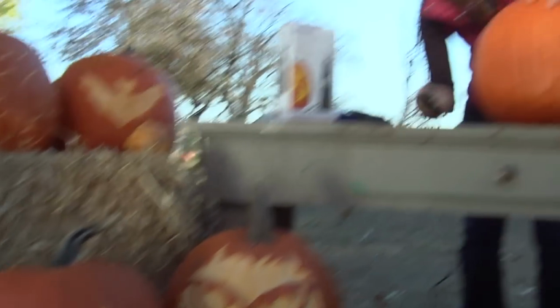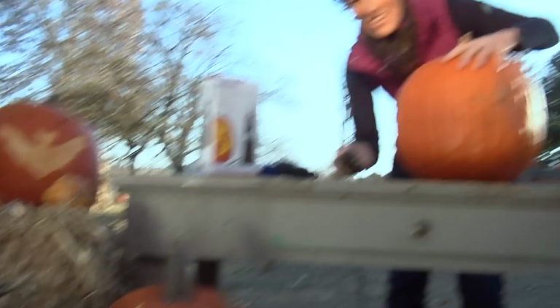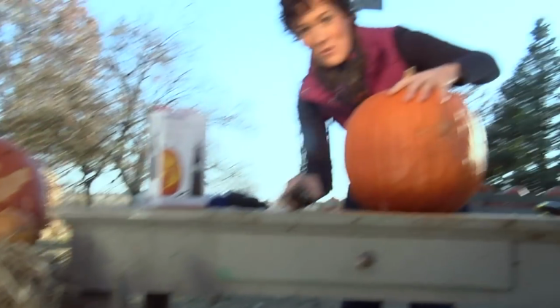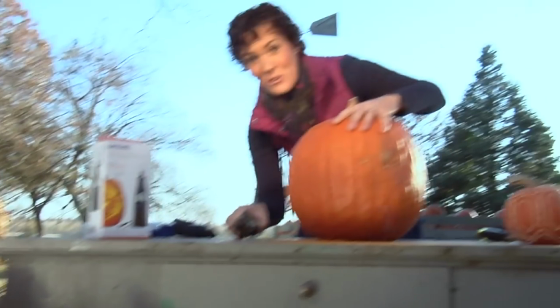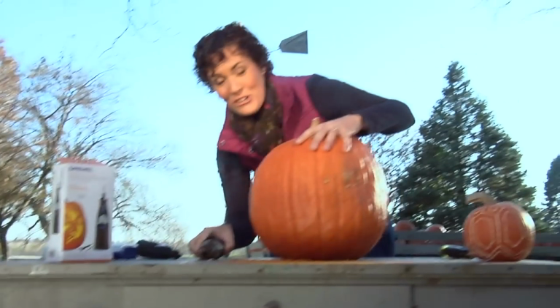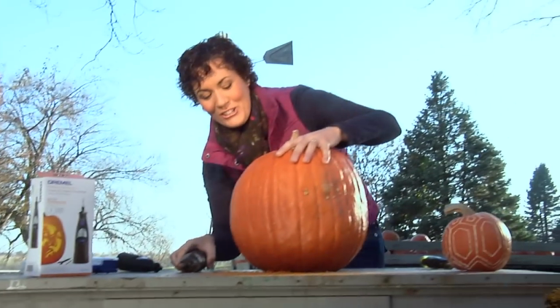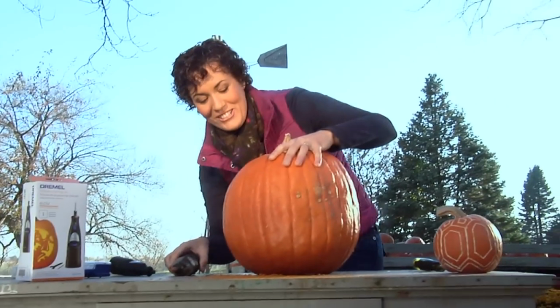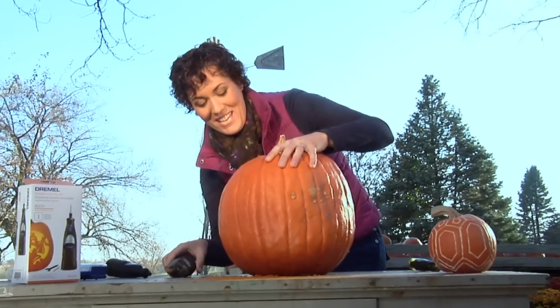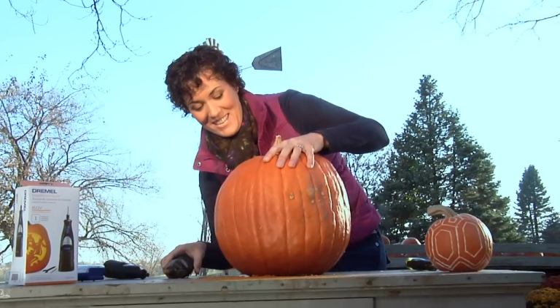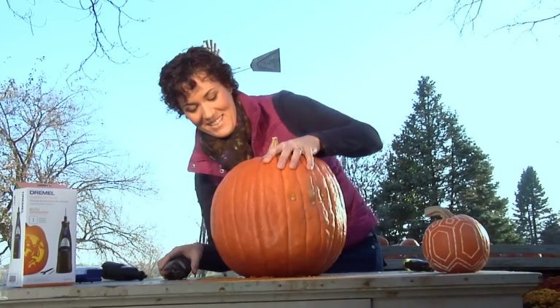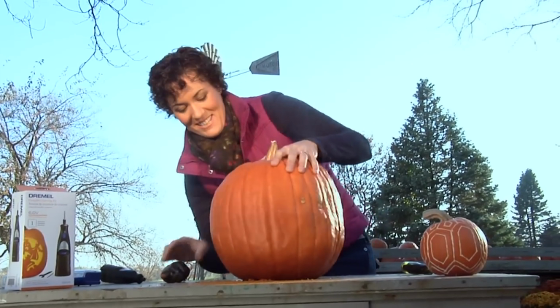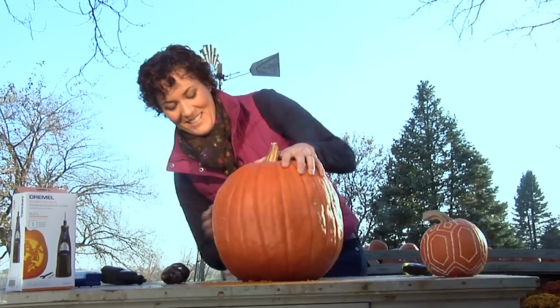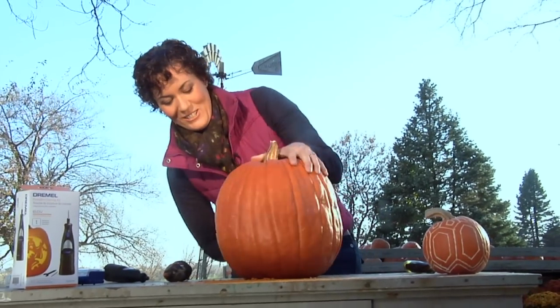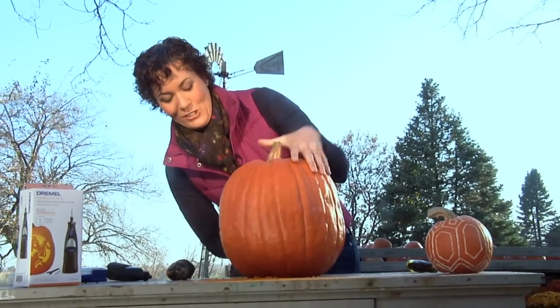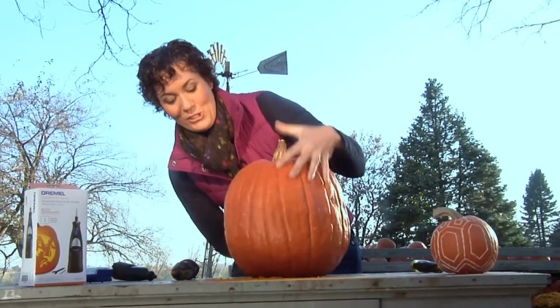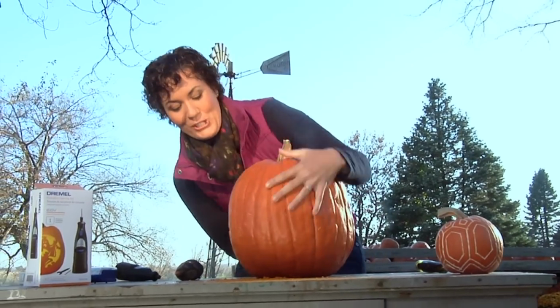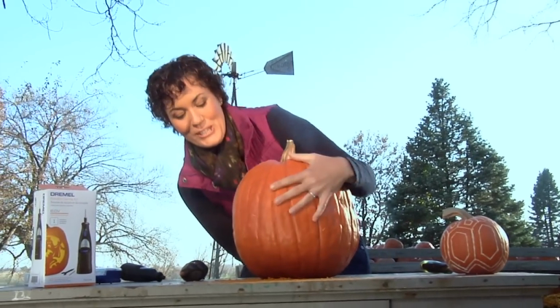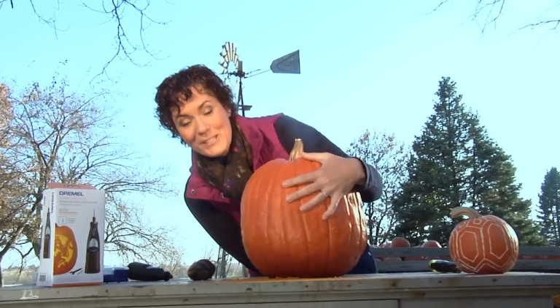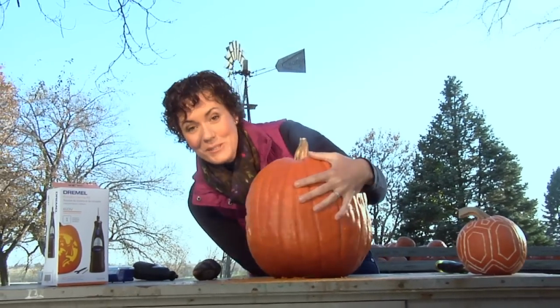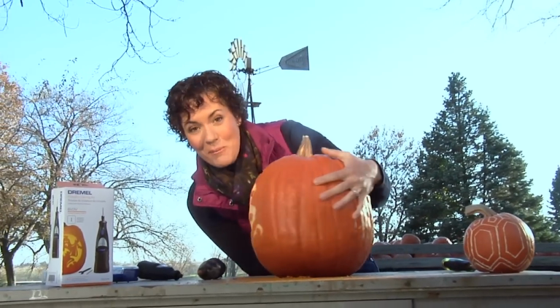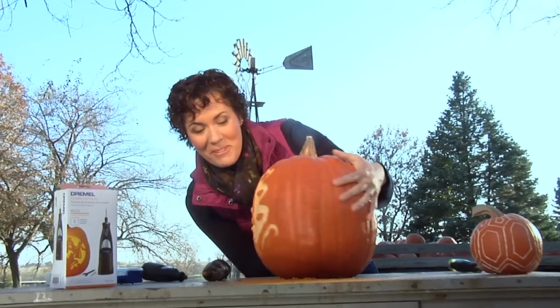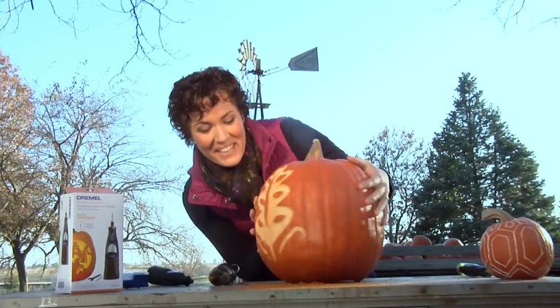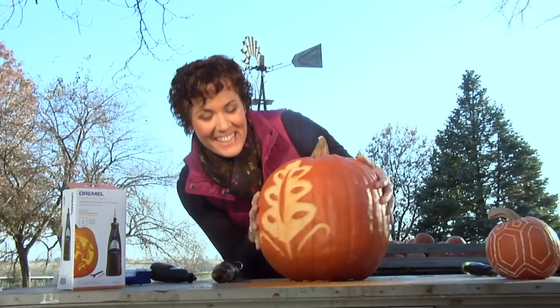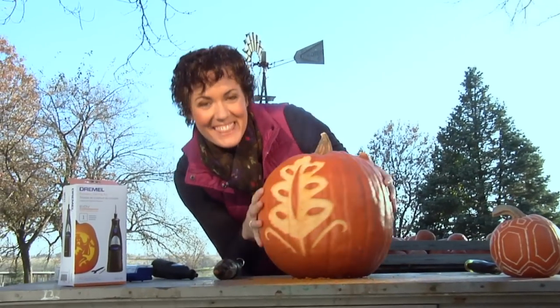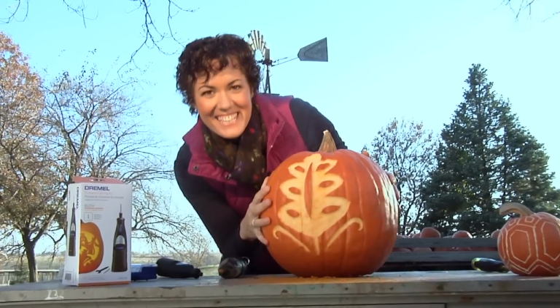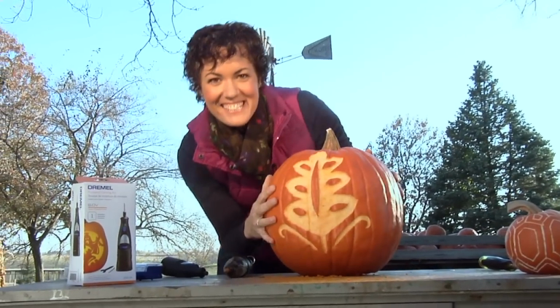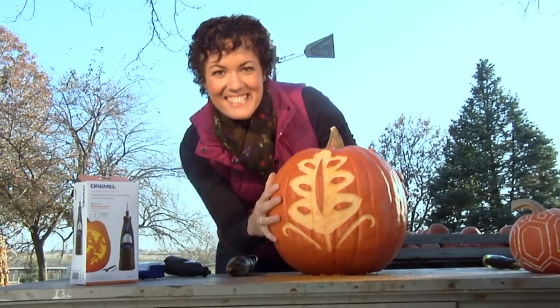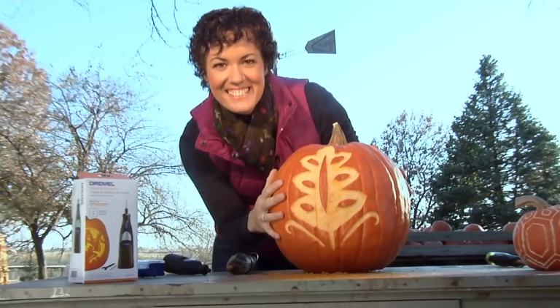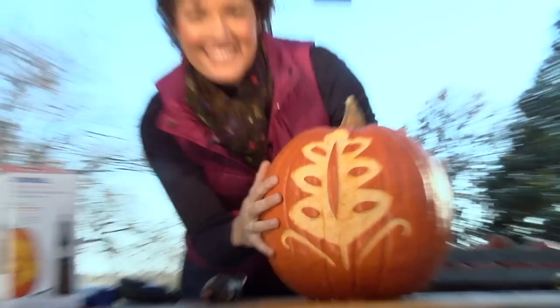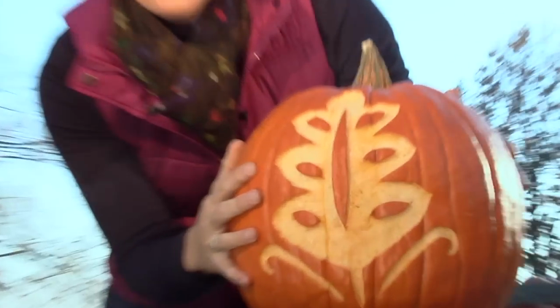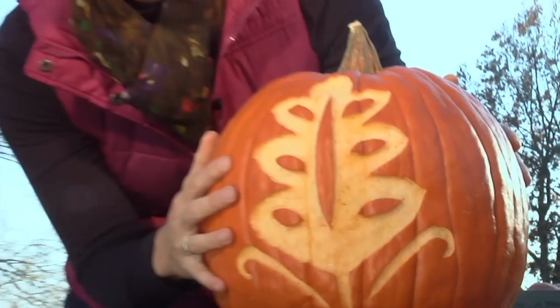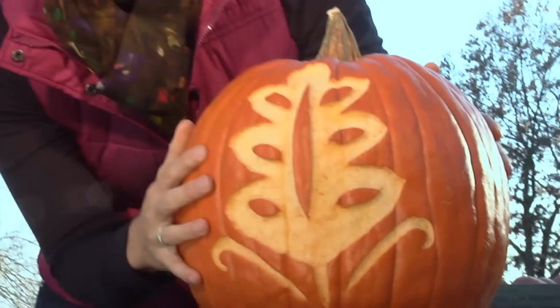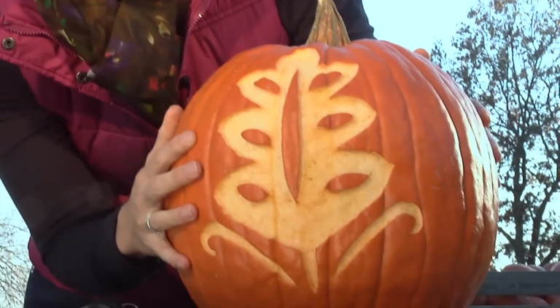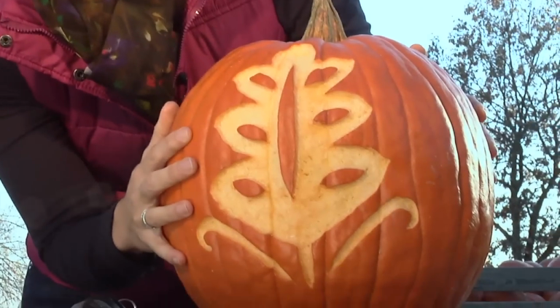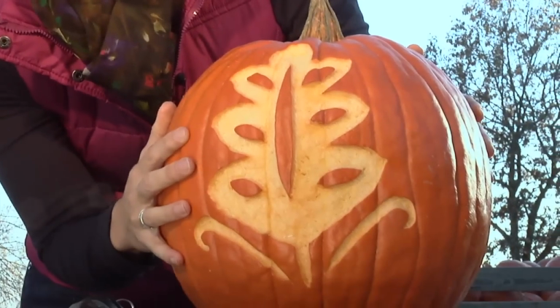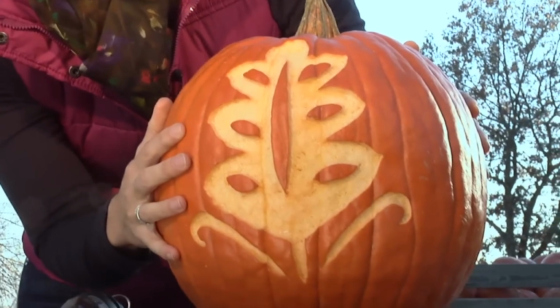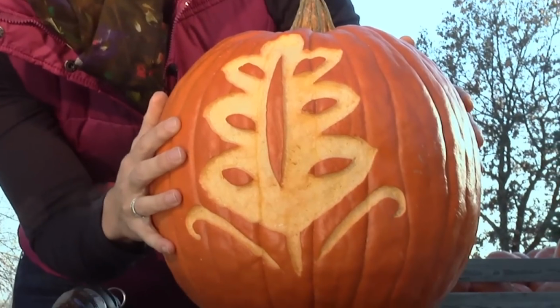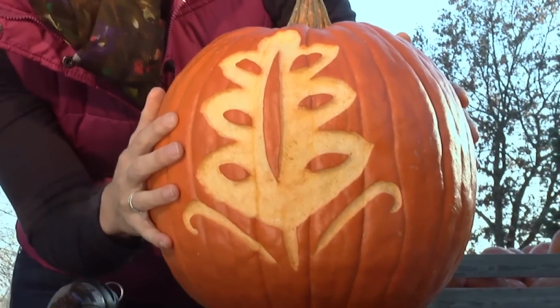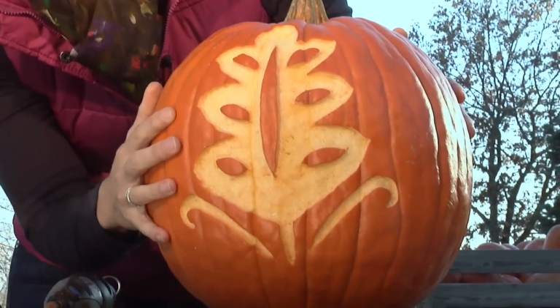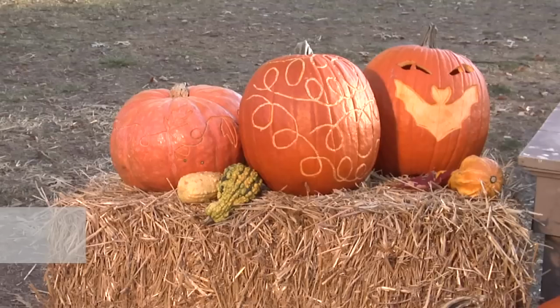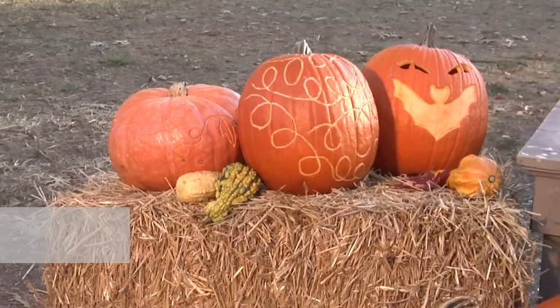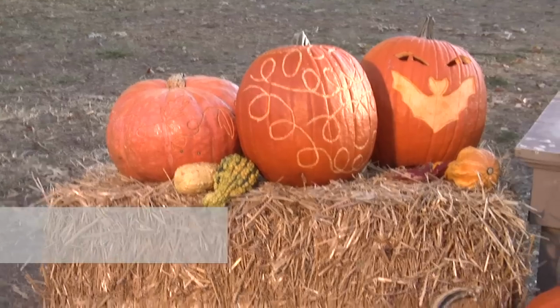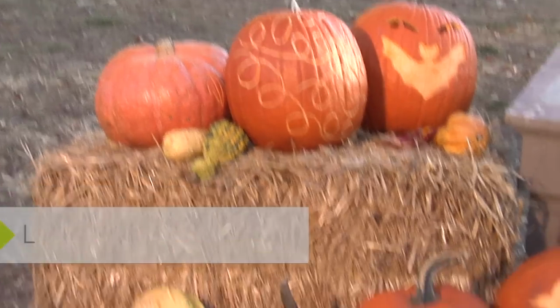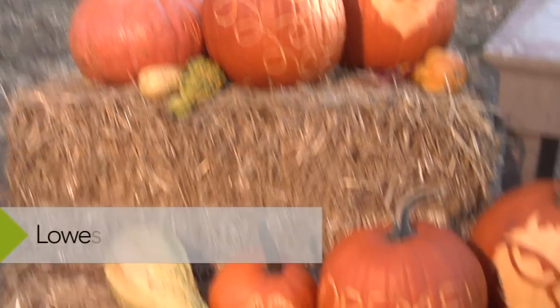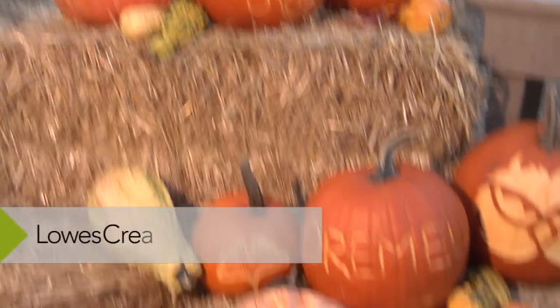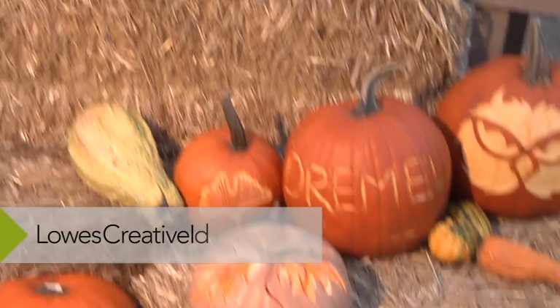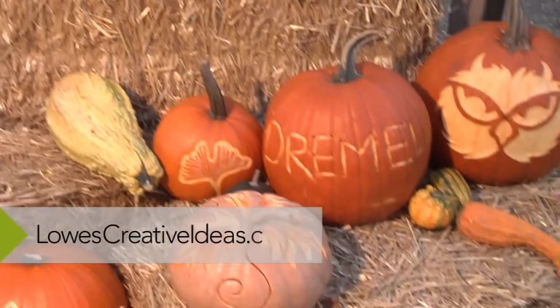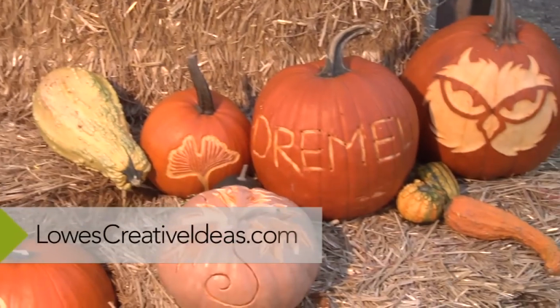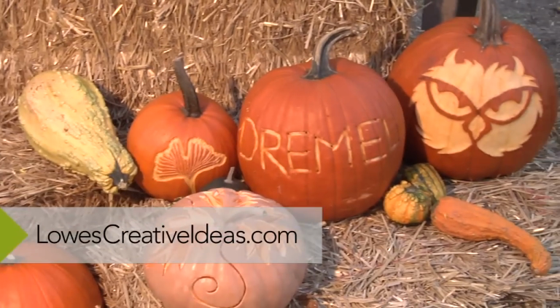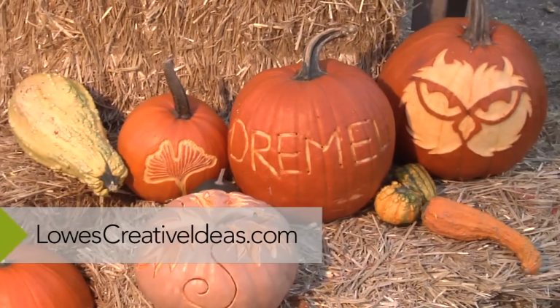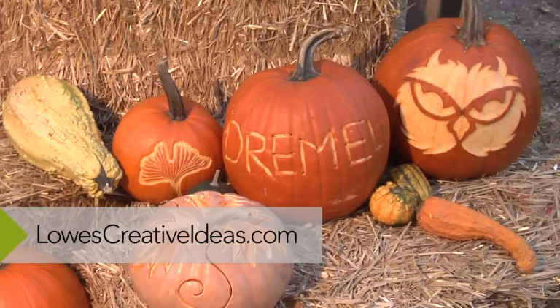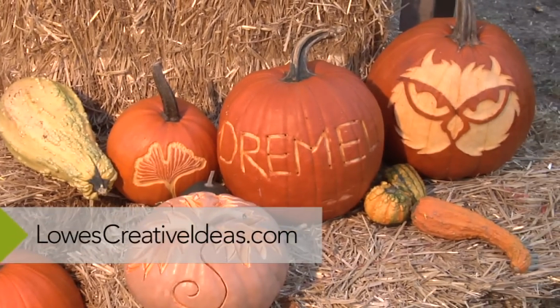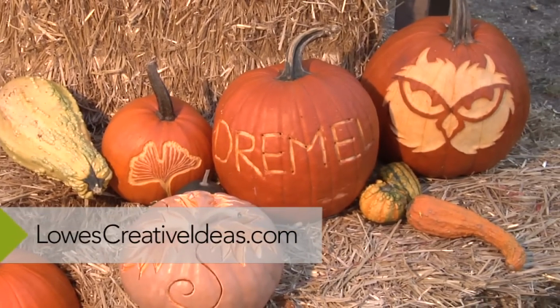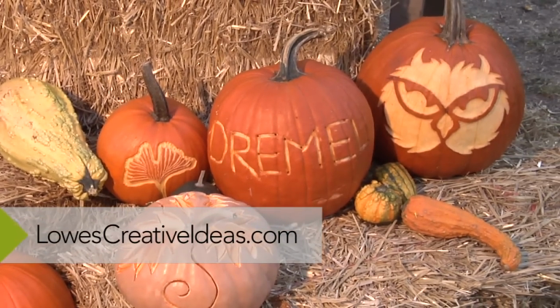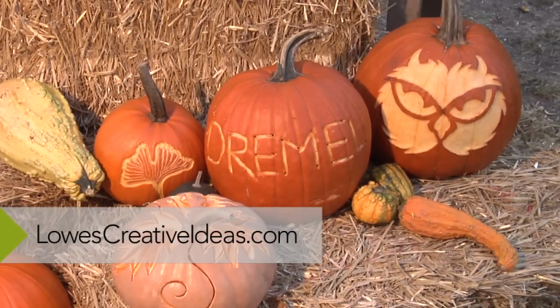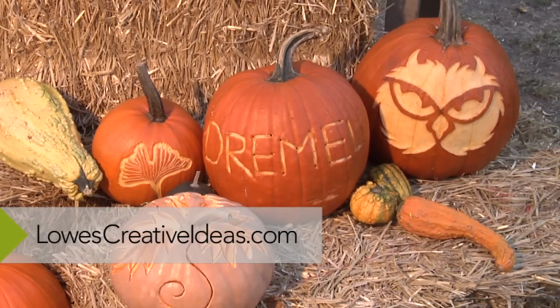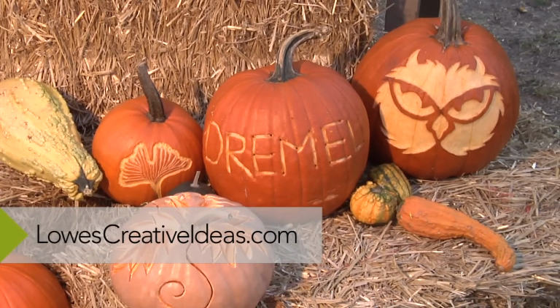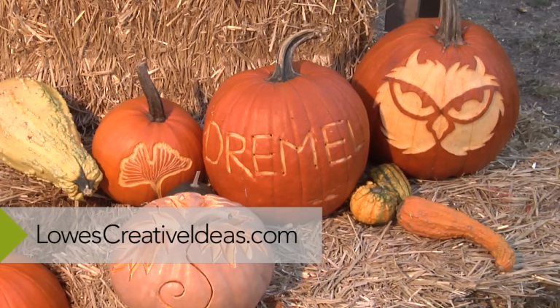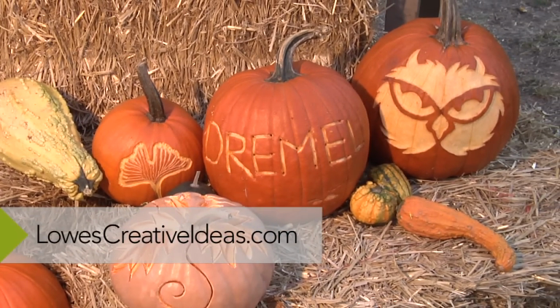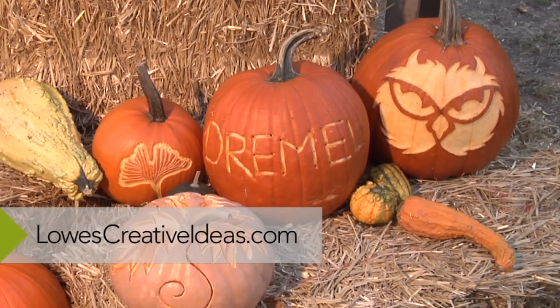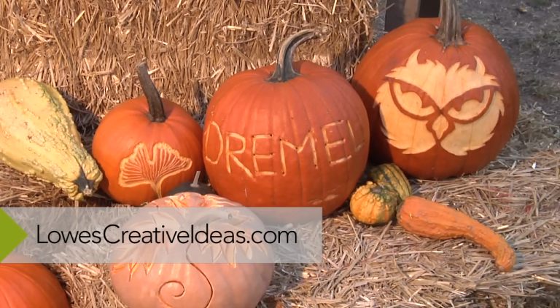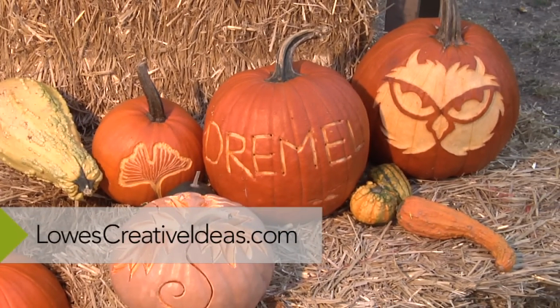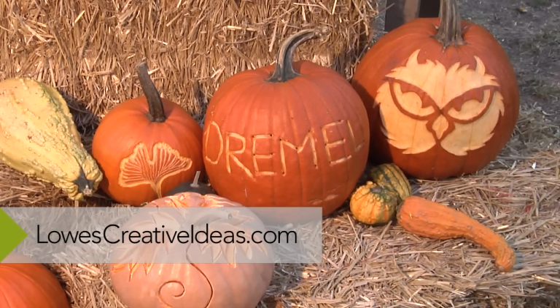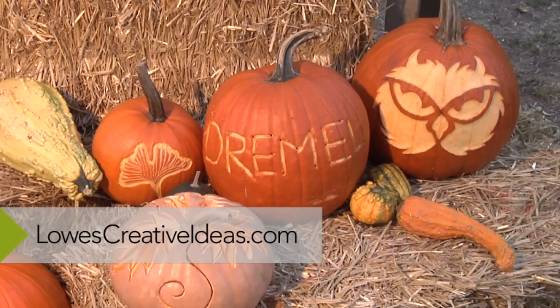And when you're all done, it's going to look a little something like this. For more inspiration, go to LowesCreativeIdeas.com.